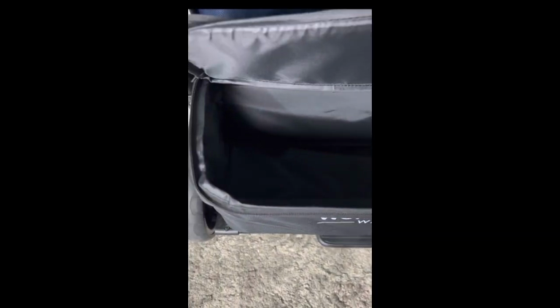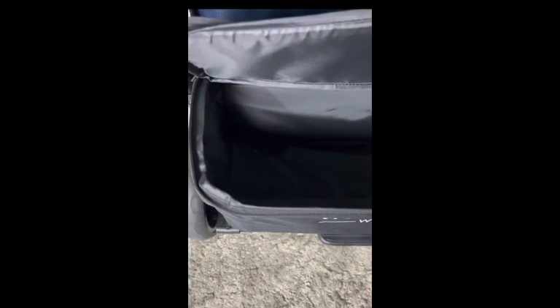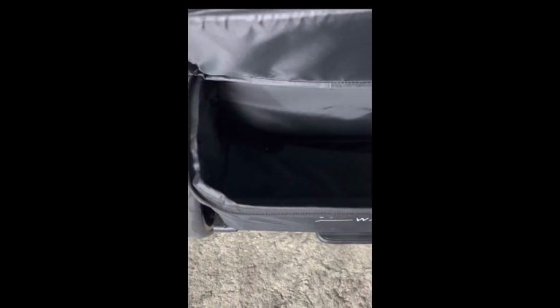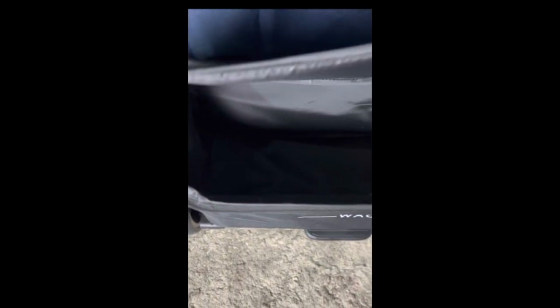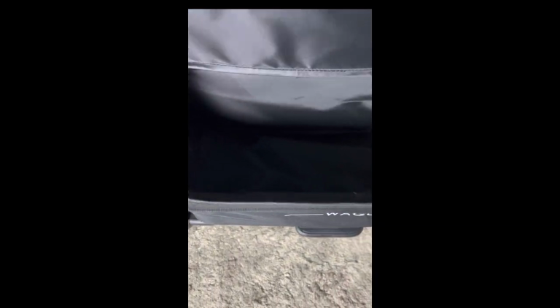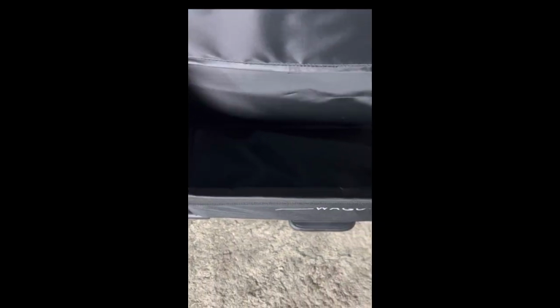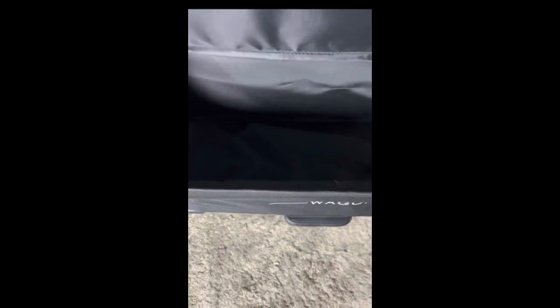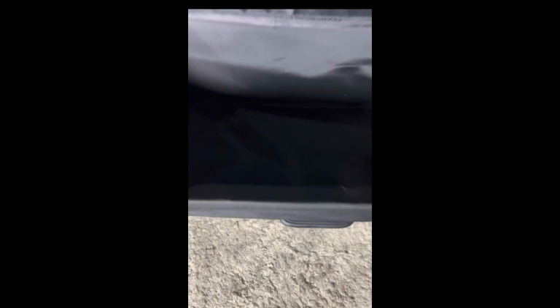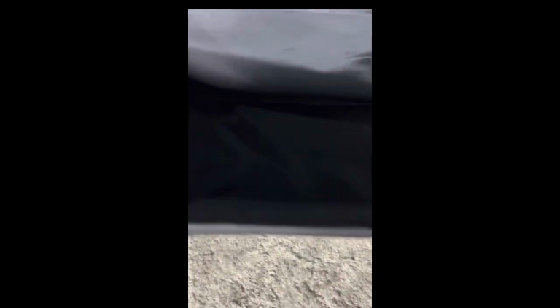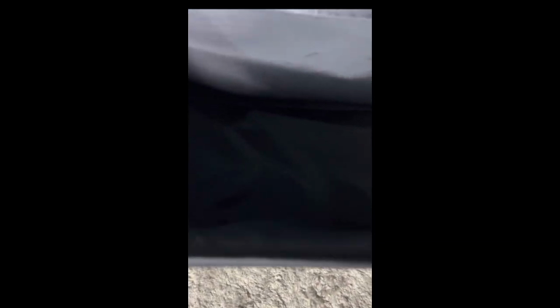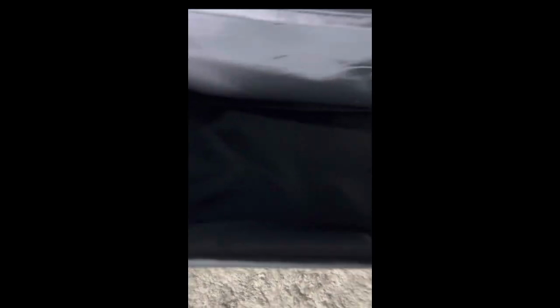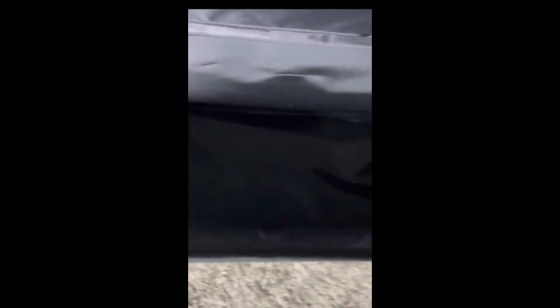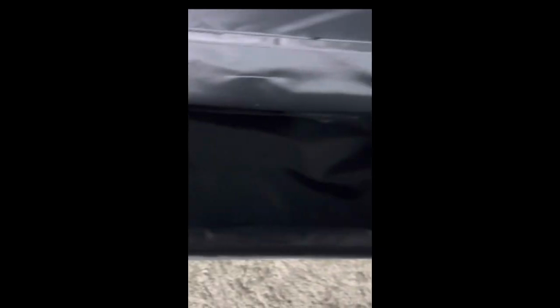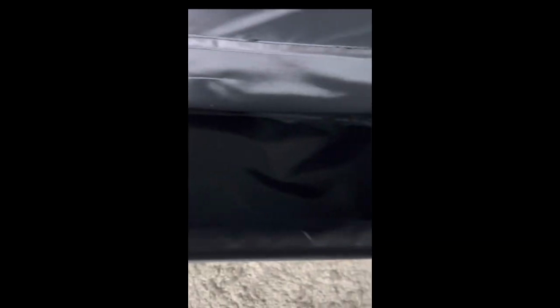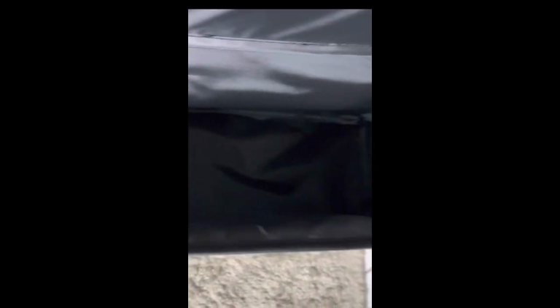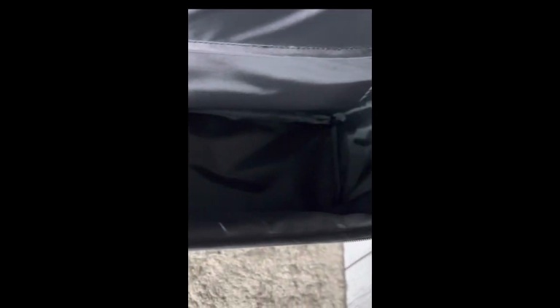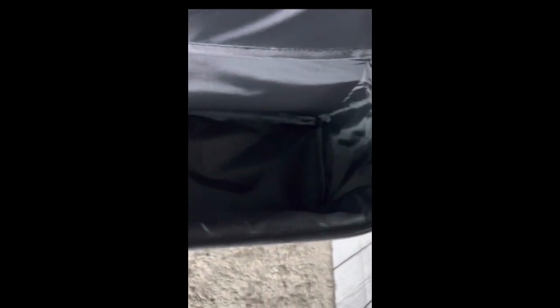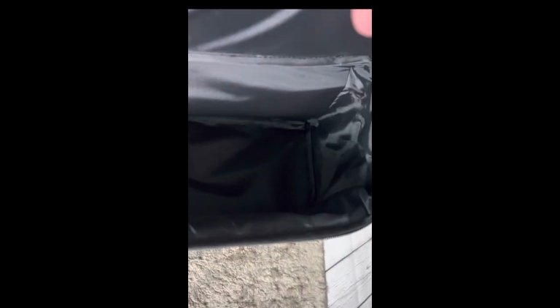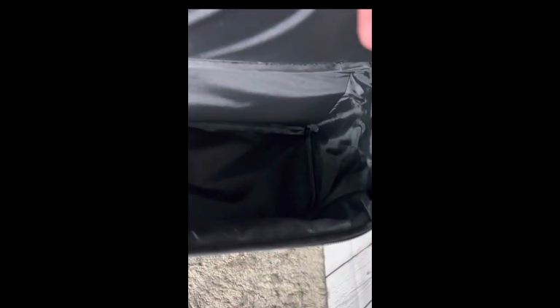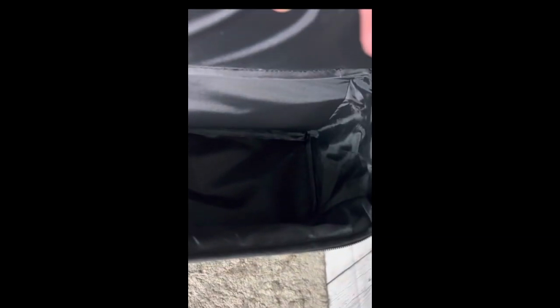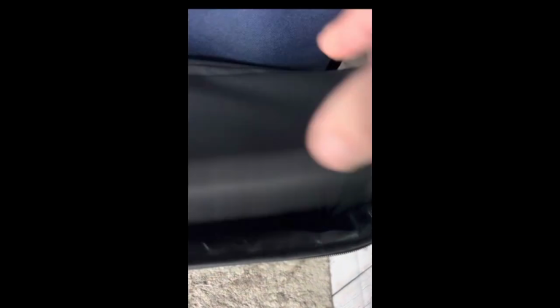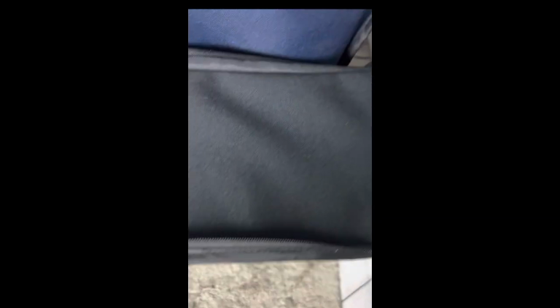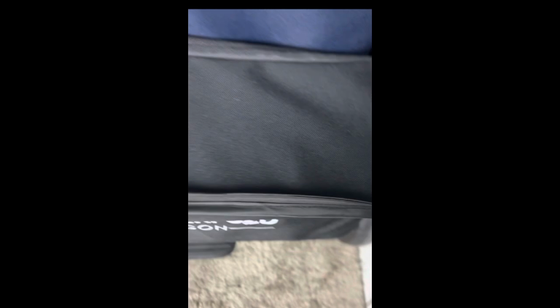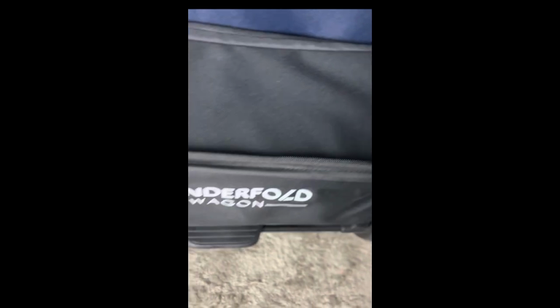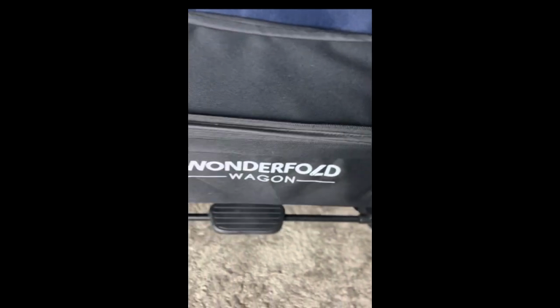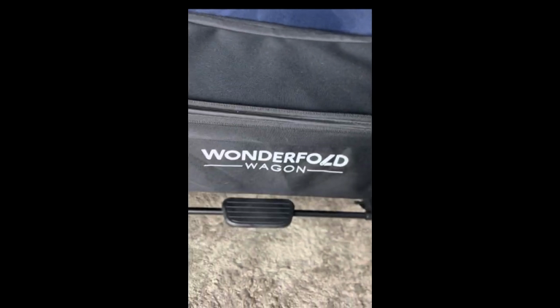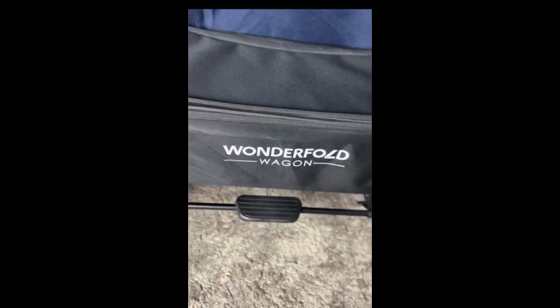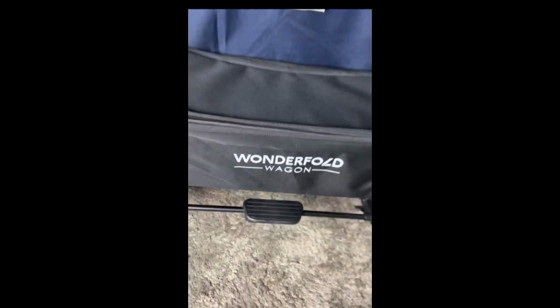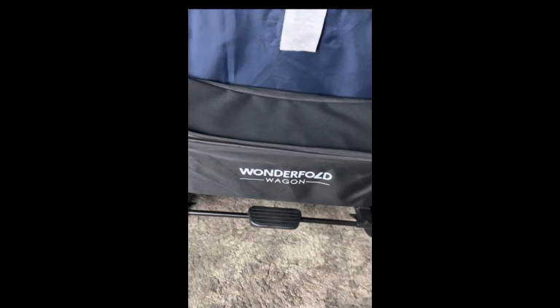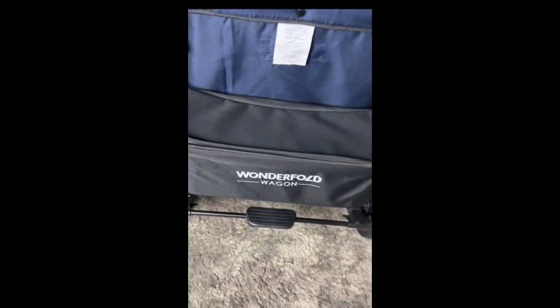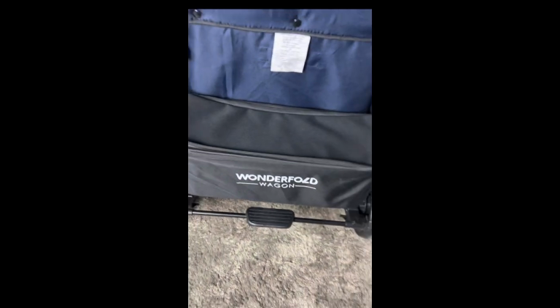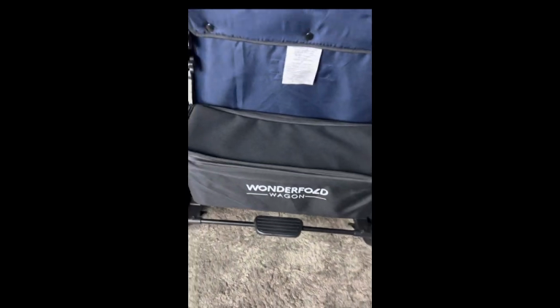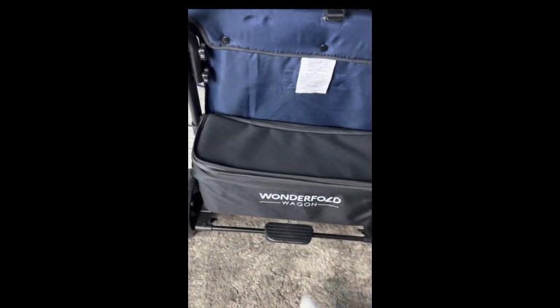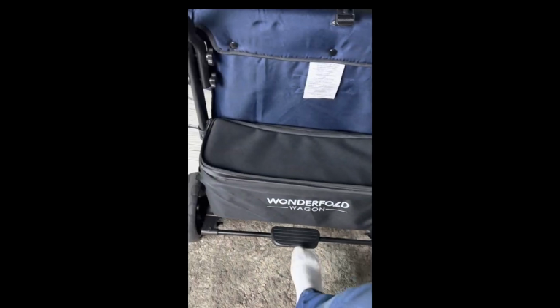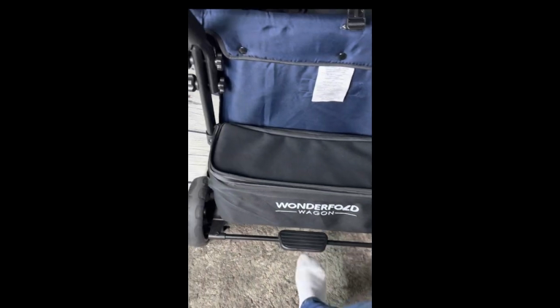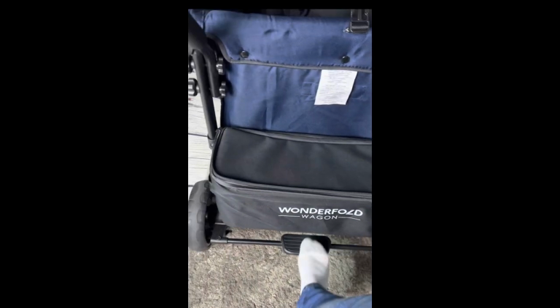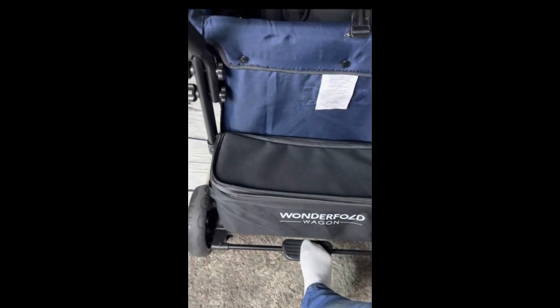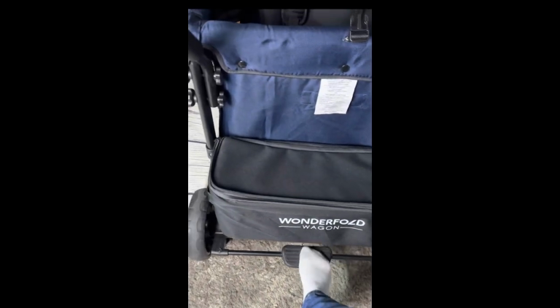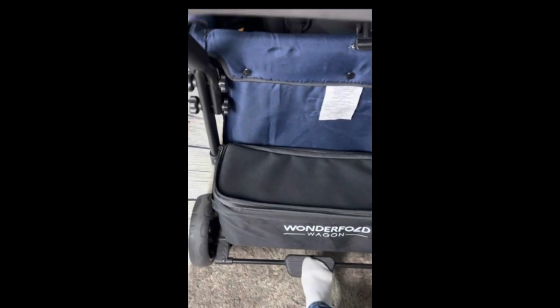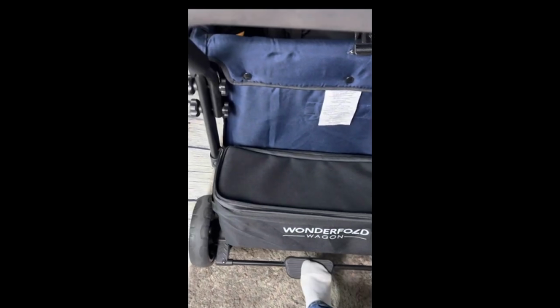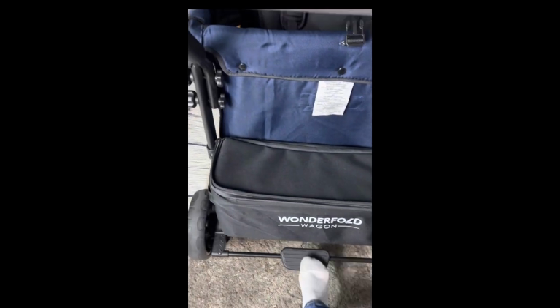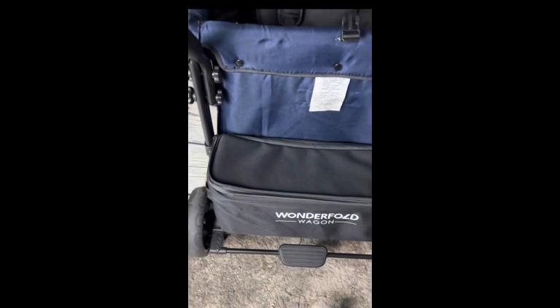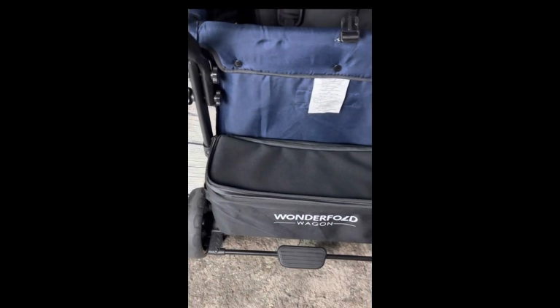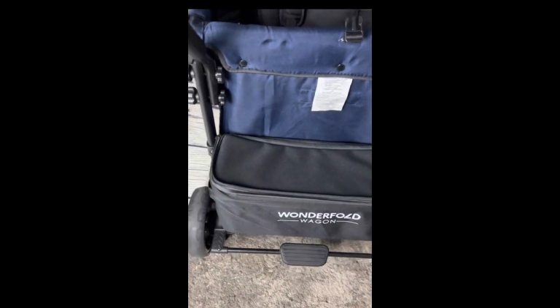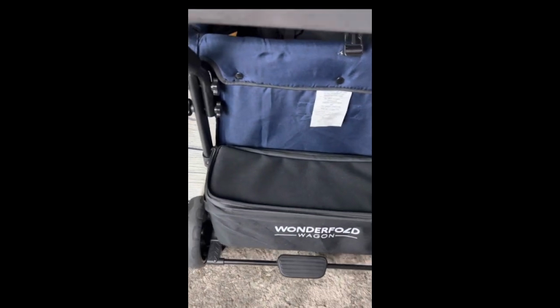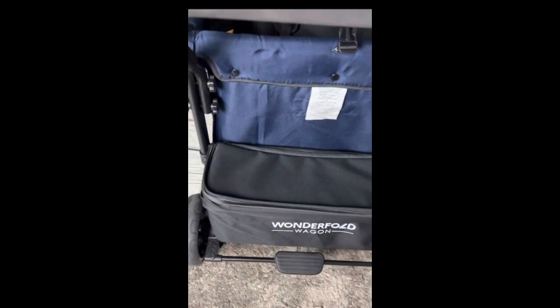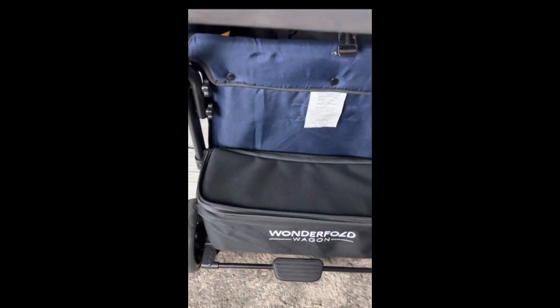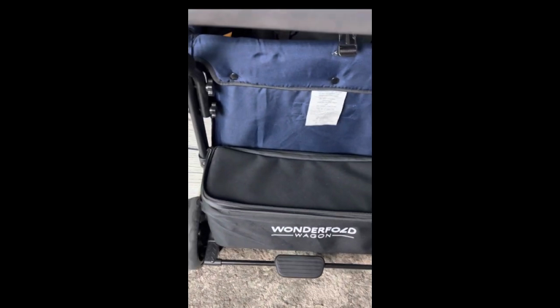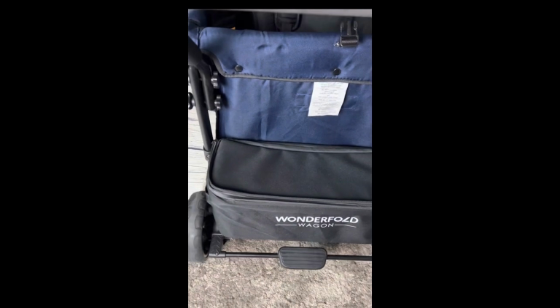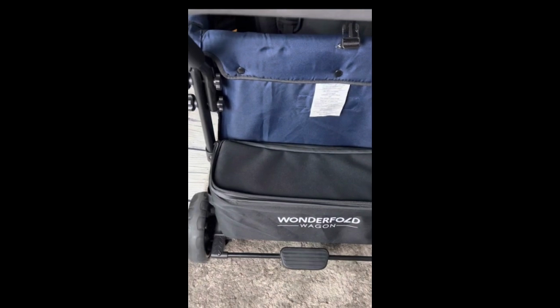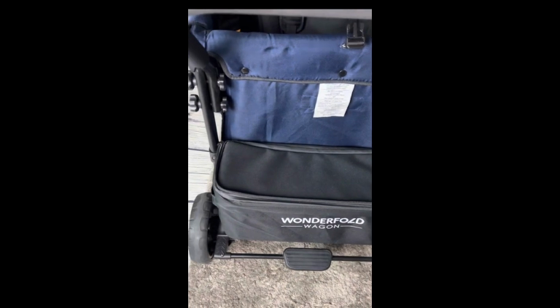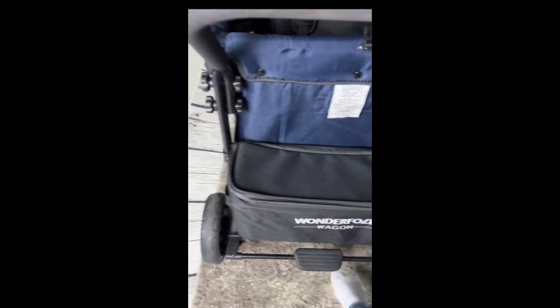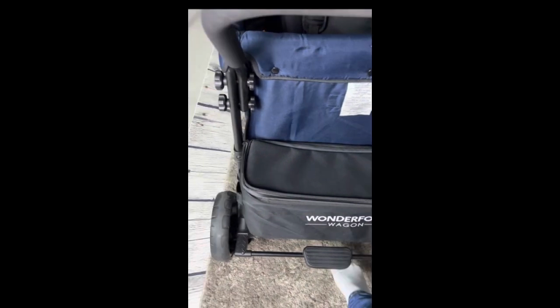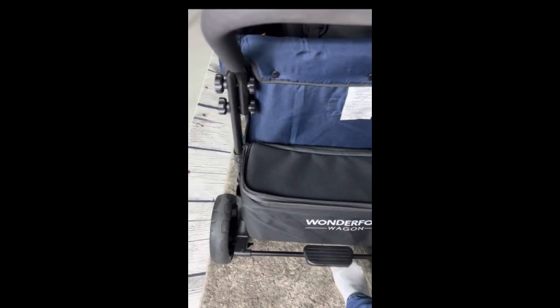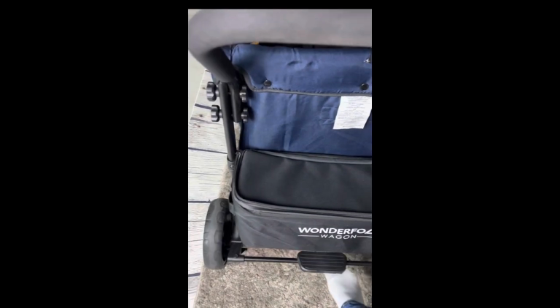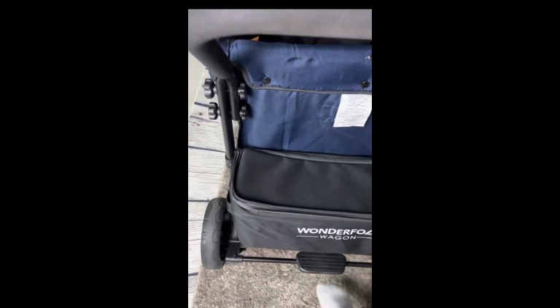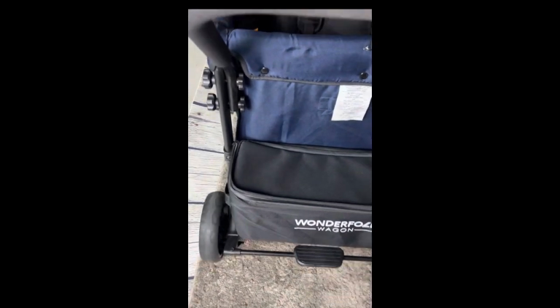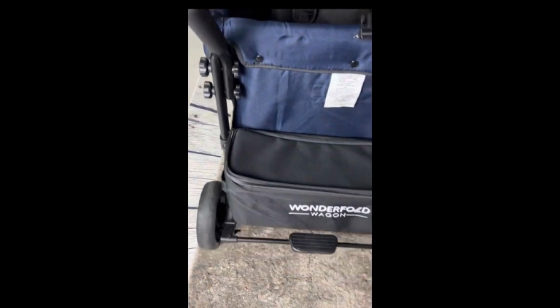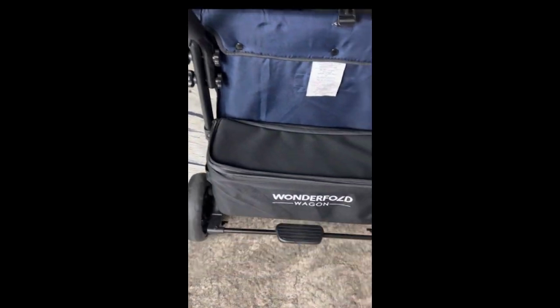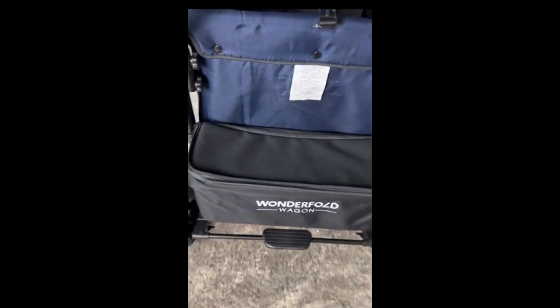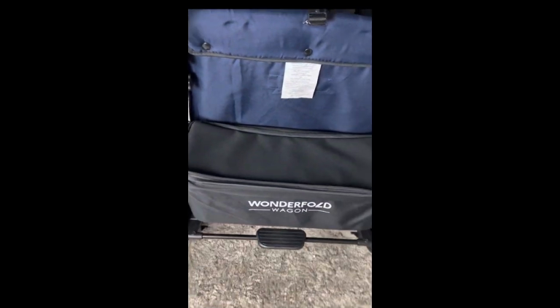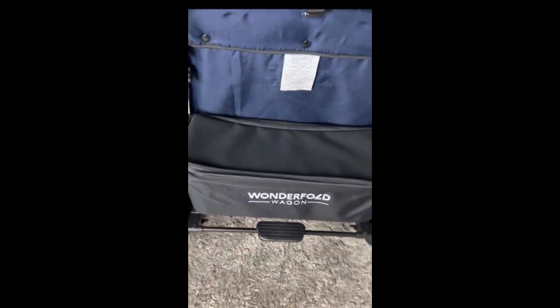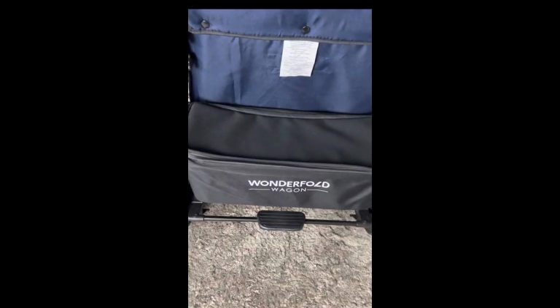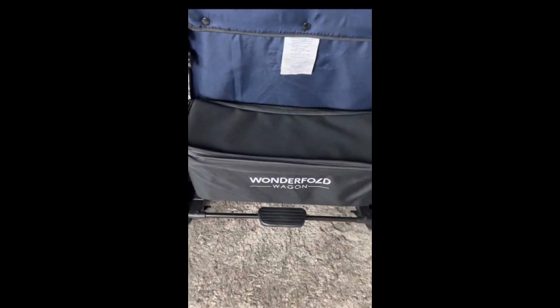The storage on the back of the Wonderfold wagon is the biggest storage compartment and makes for easy storage for just about anything.